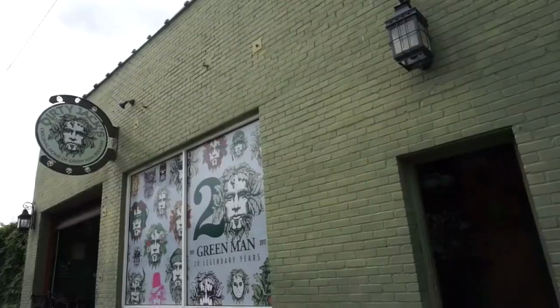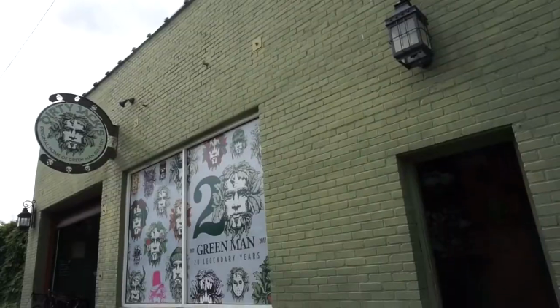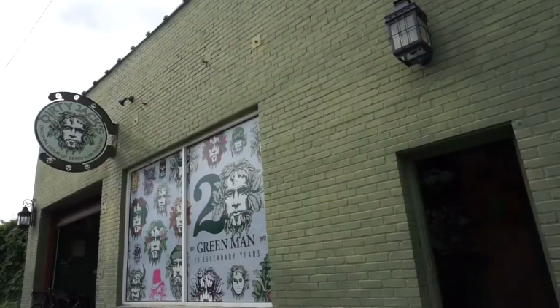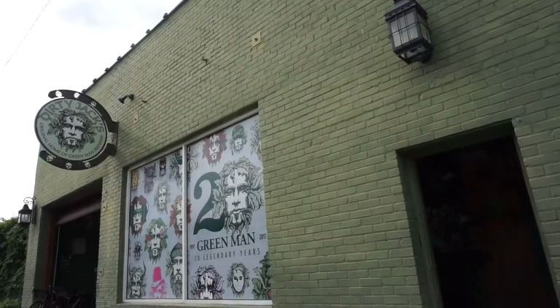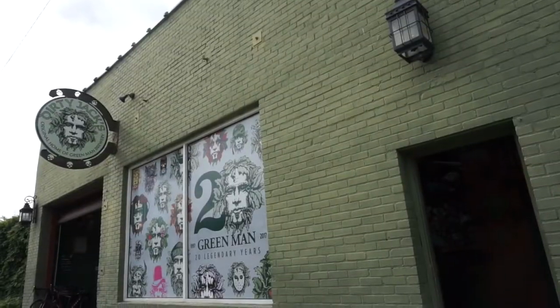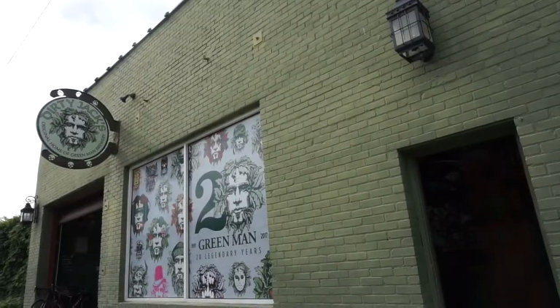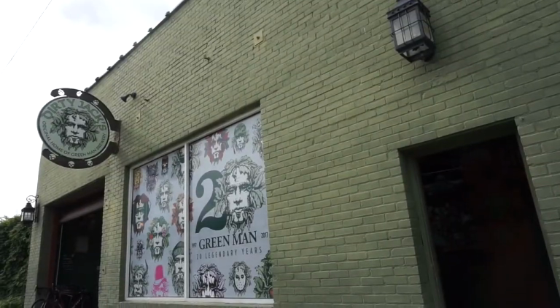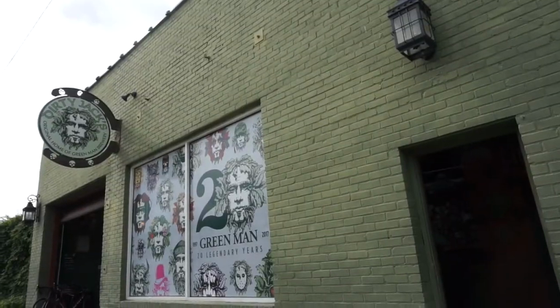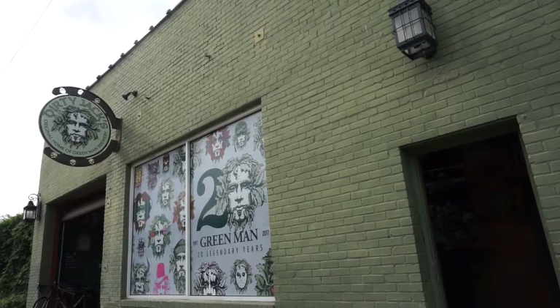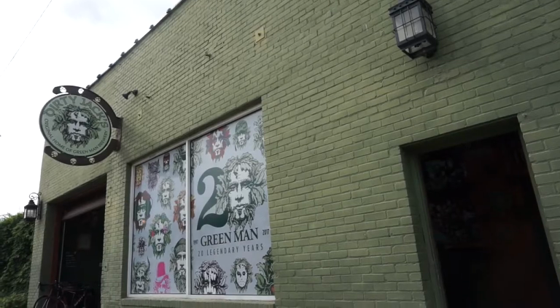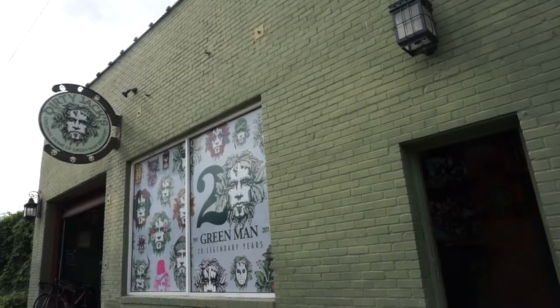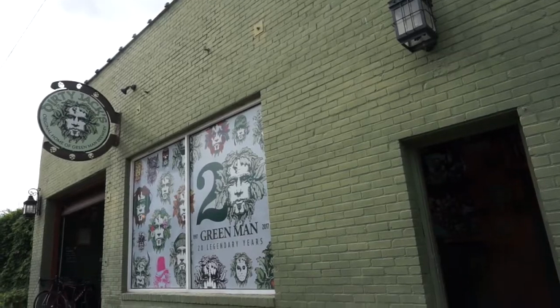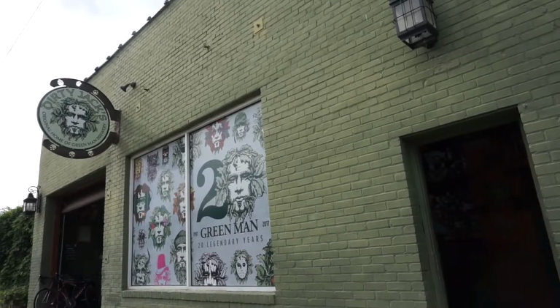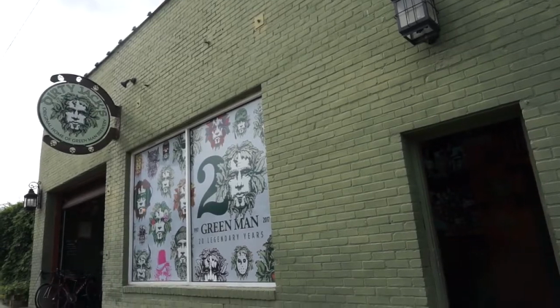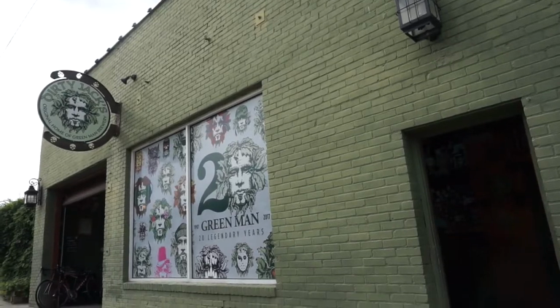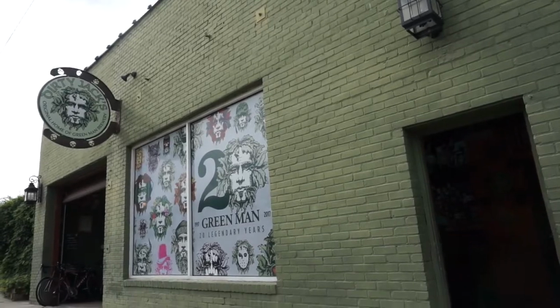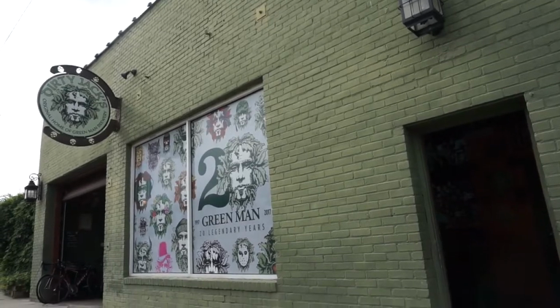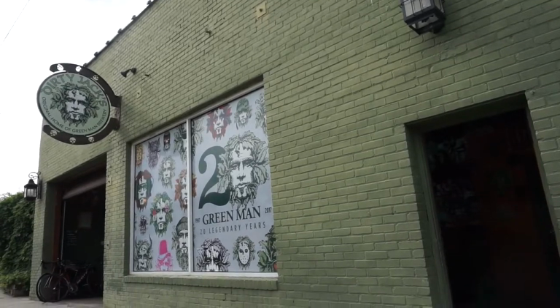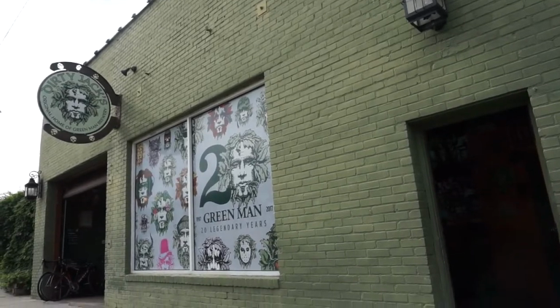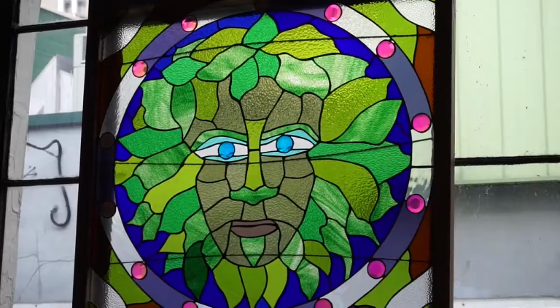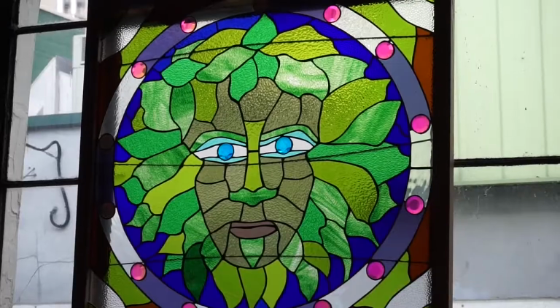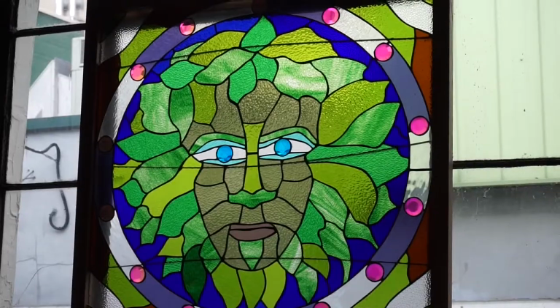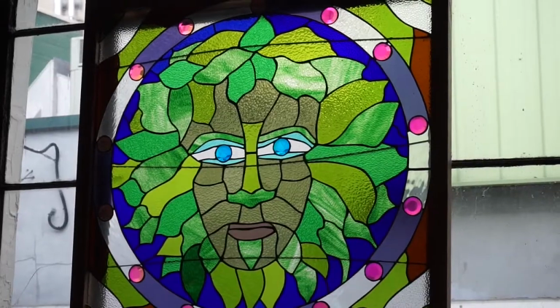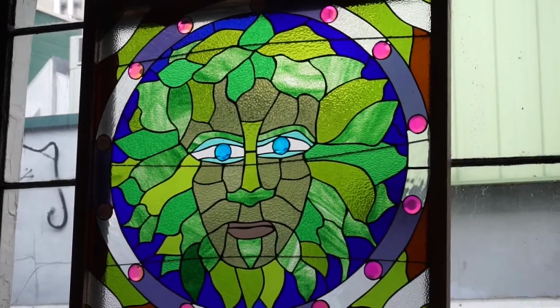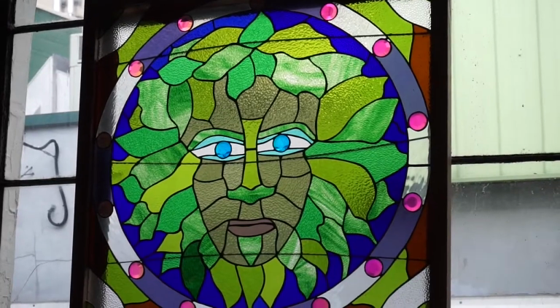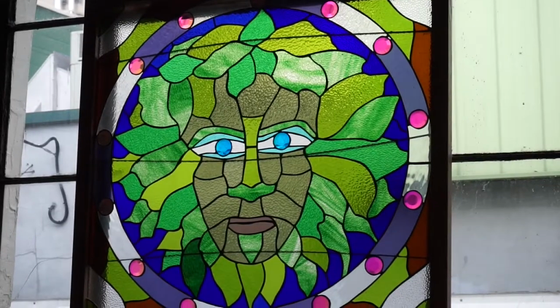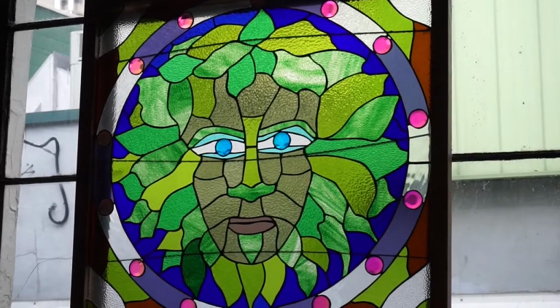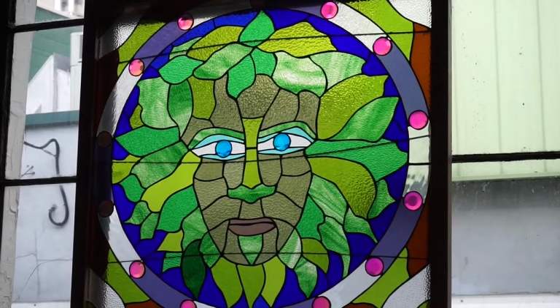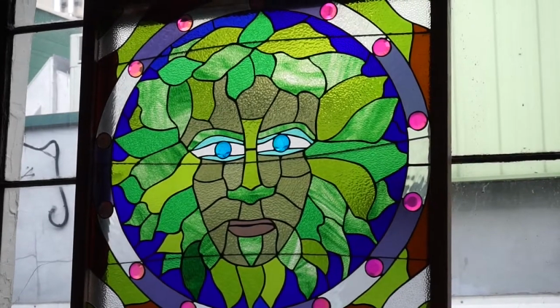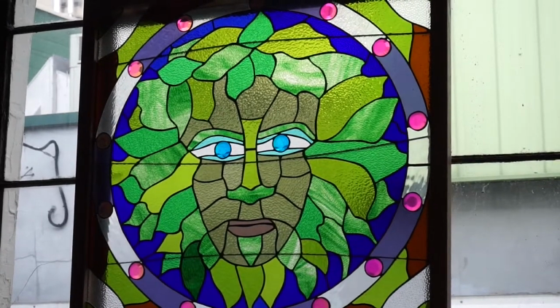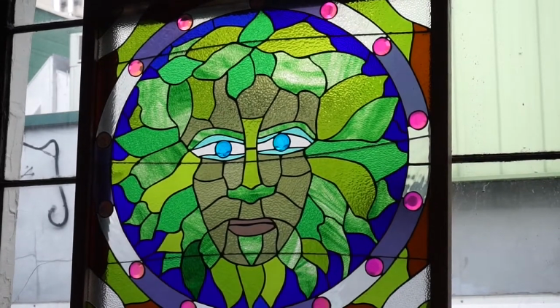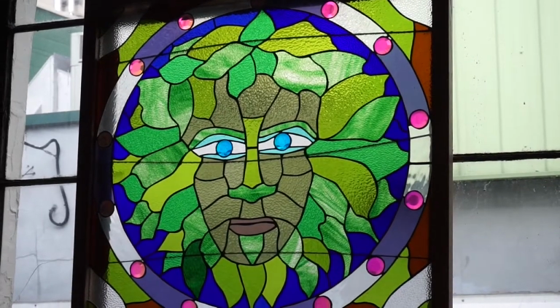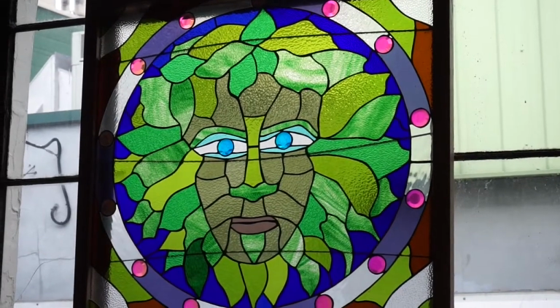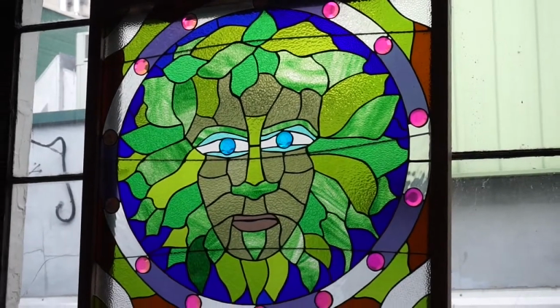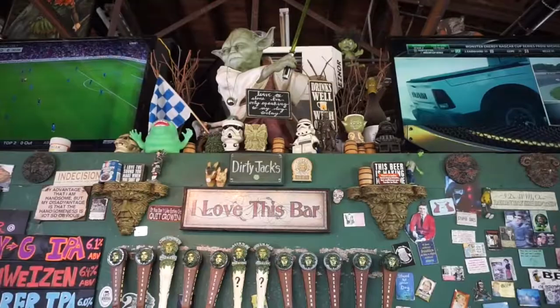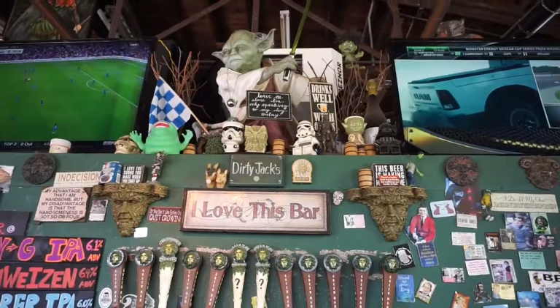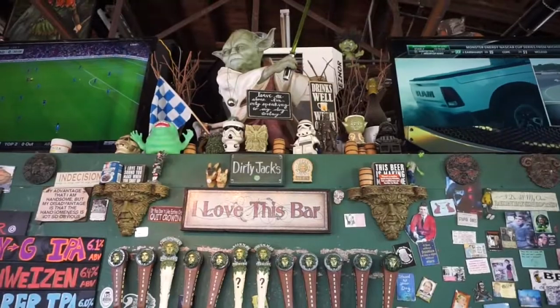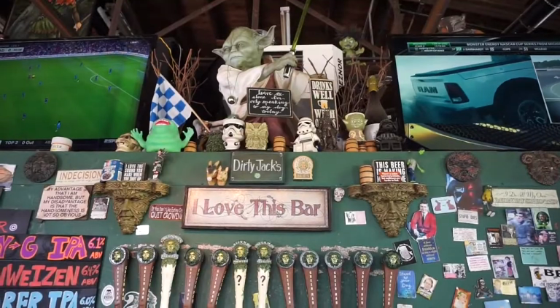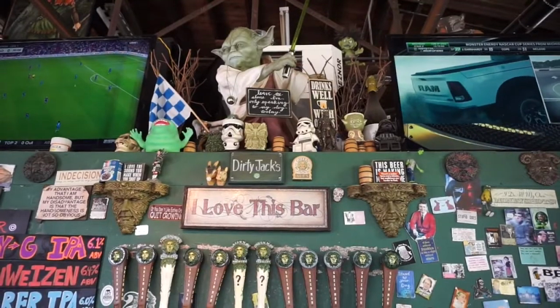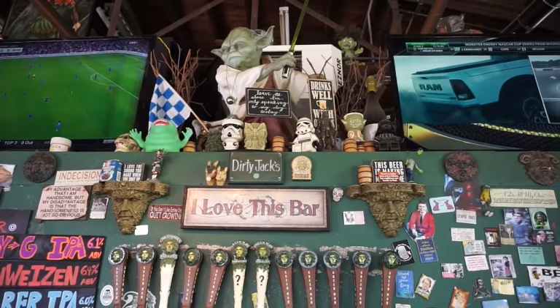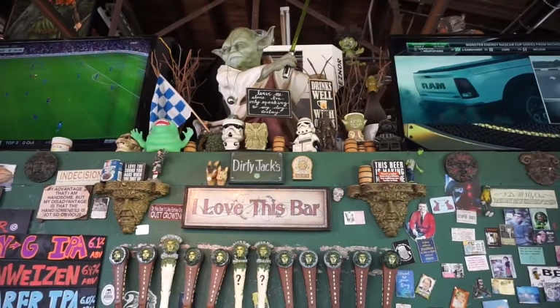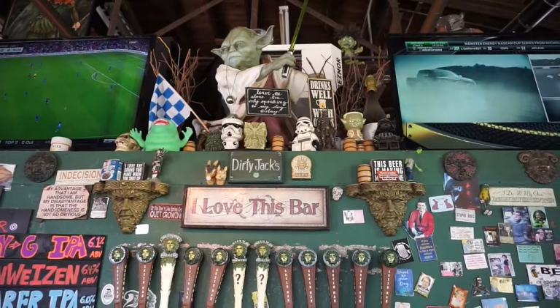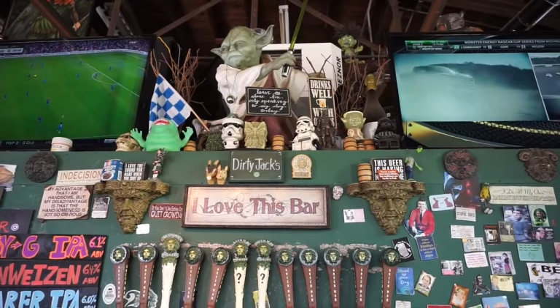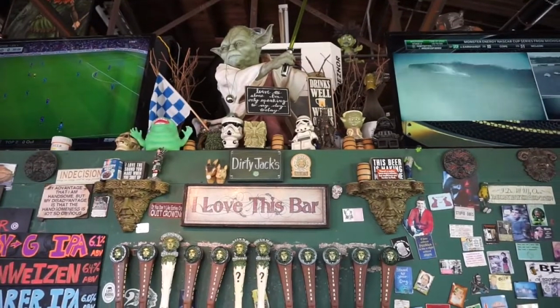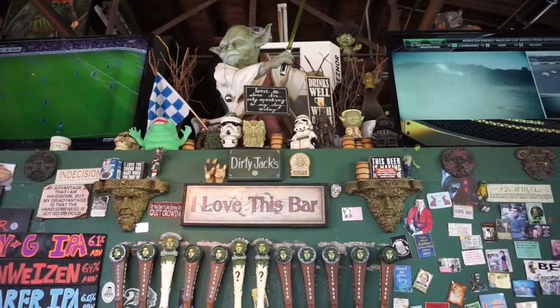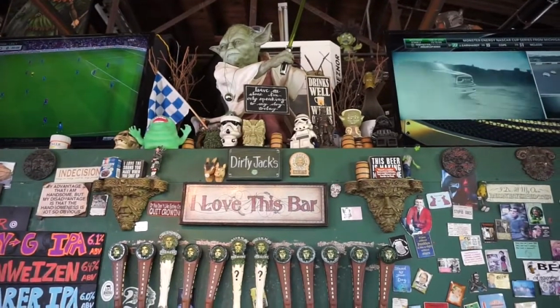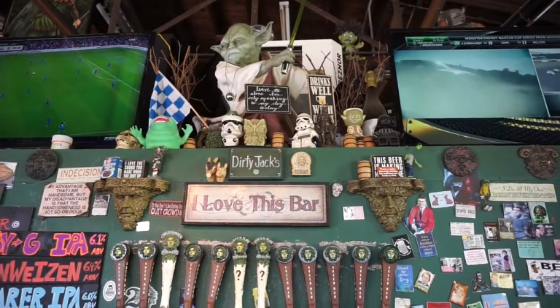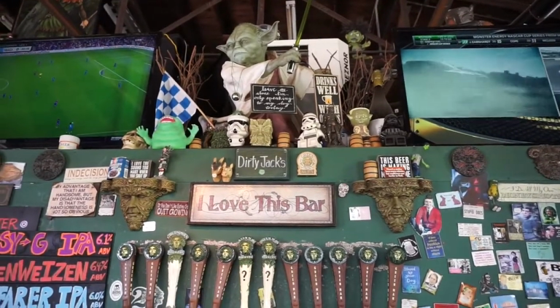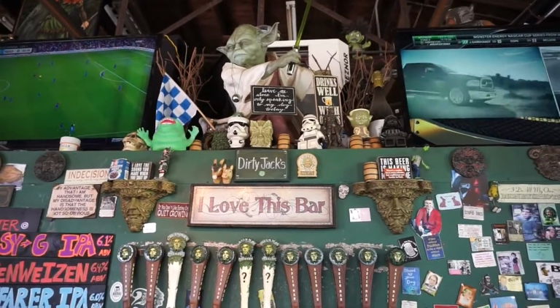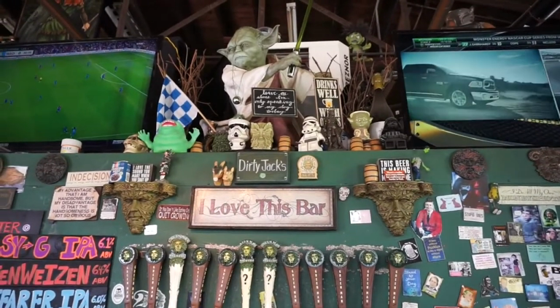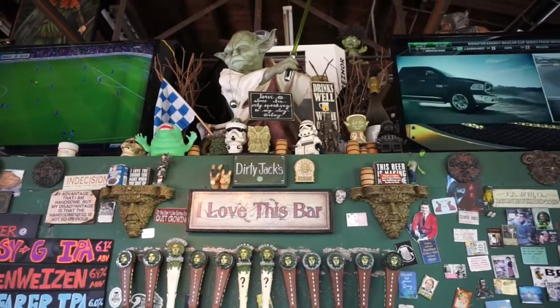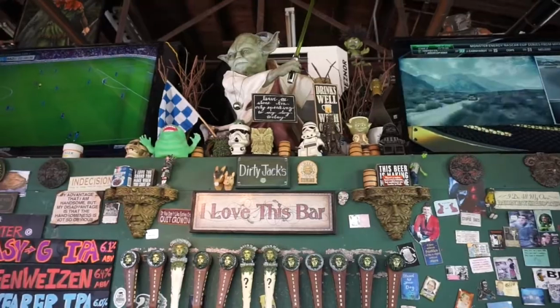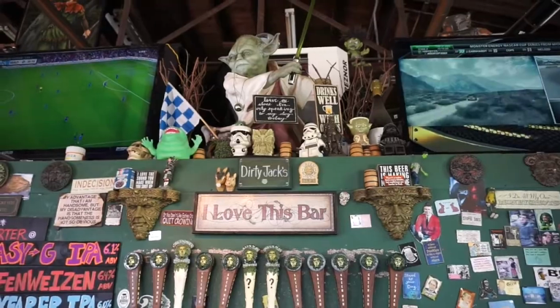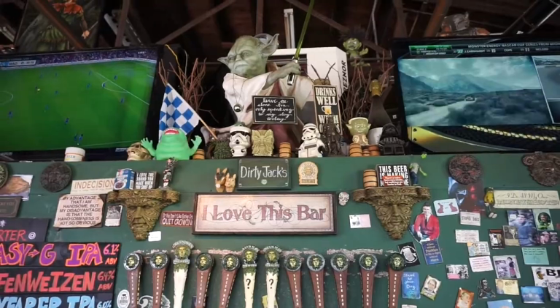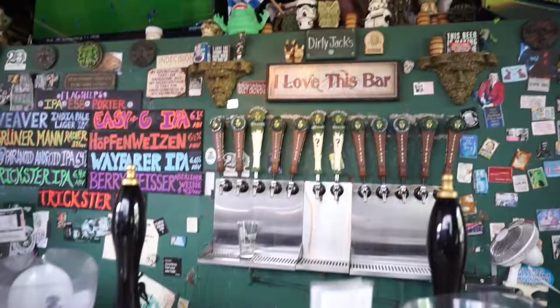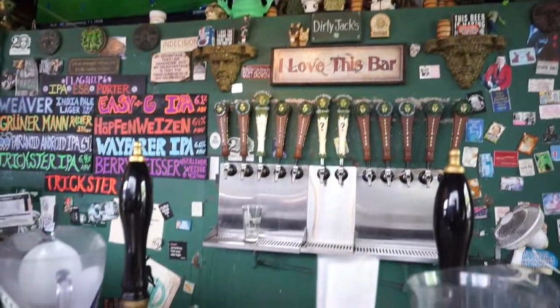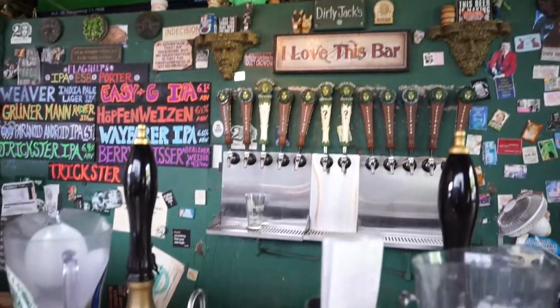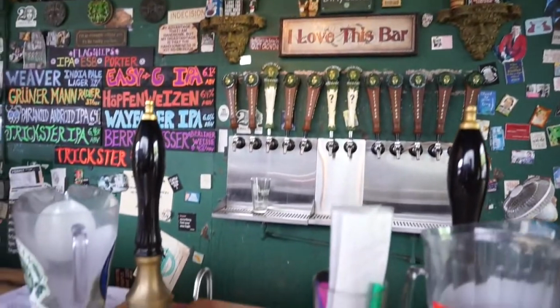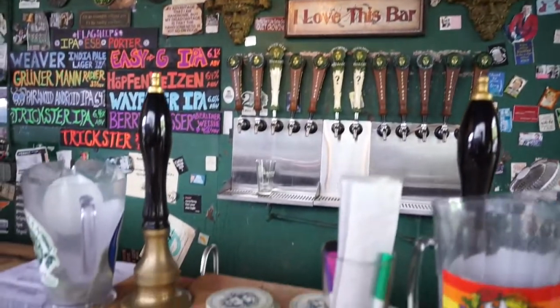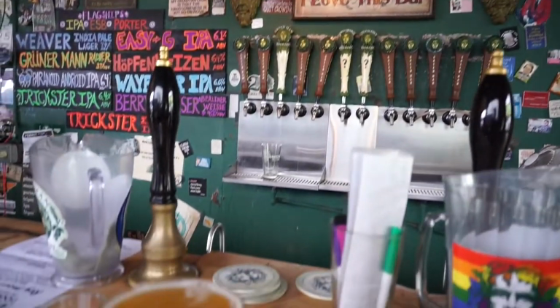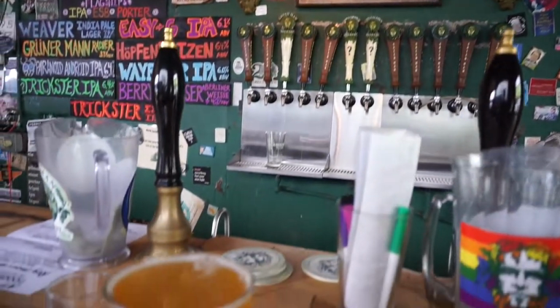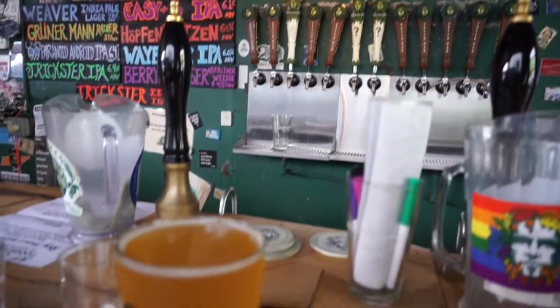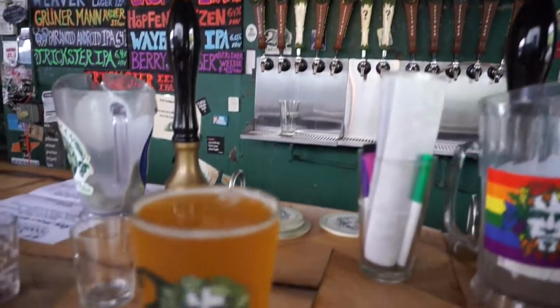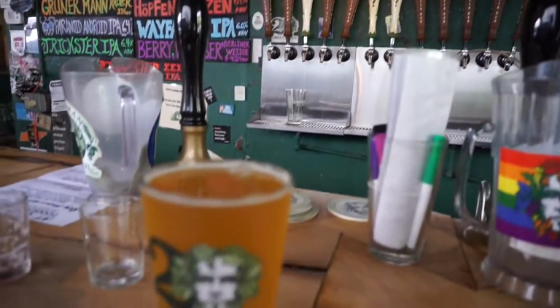Nearby you'll find Dirty Jack's, the original tasting room for Green Man Brewery. They've got some great decorations and even better beer.